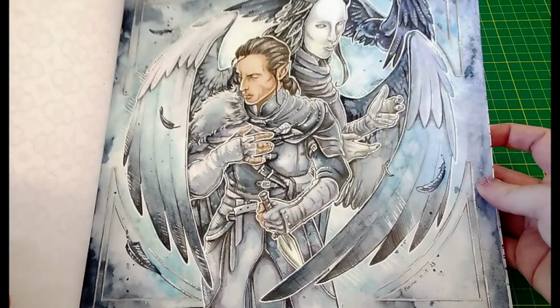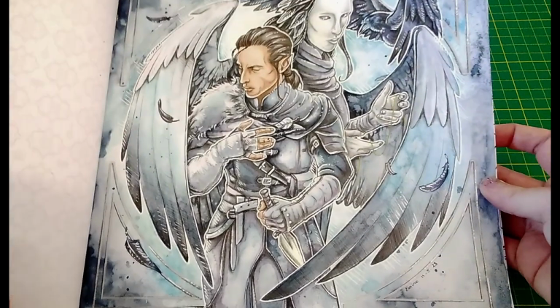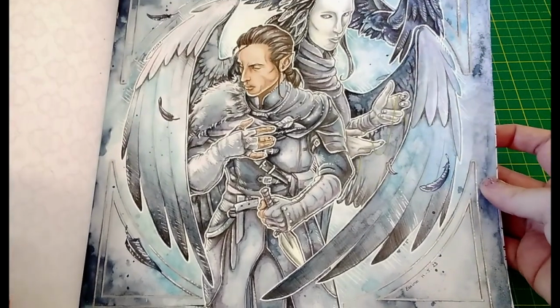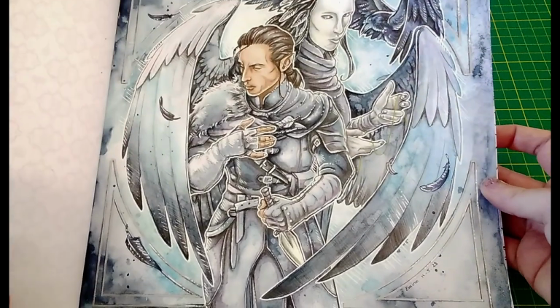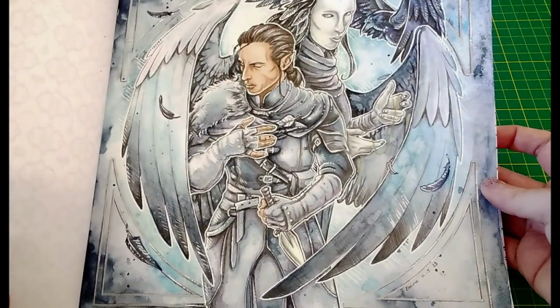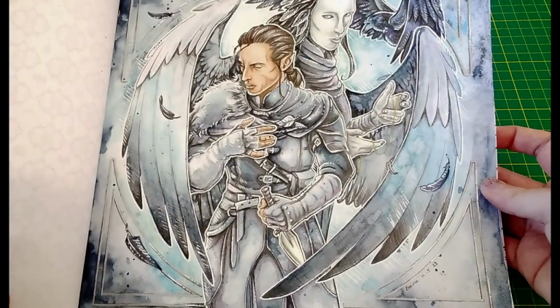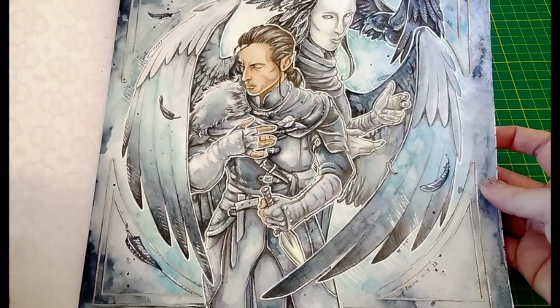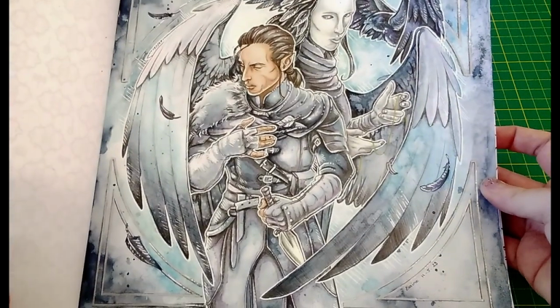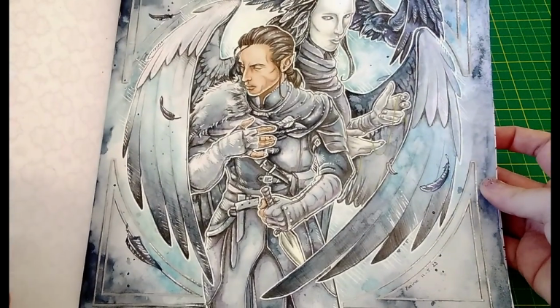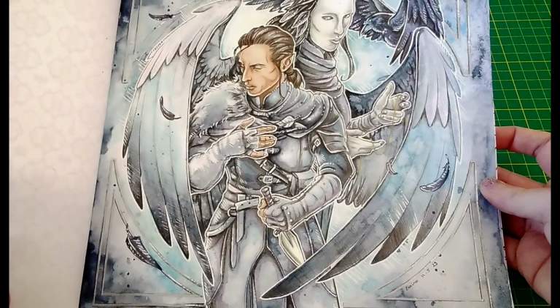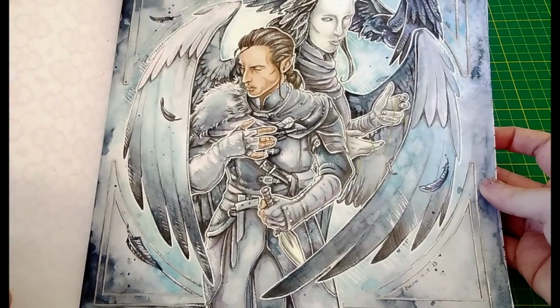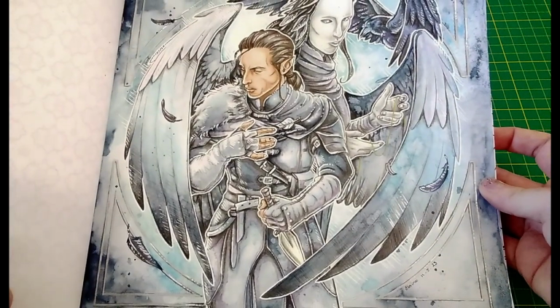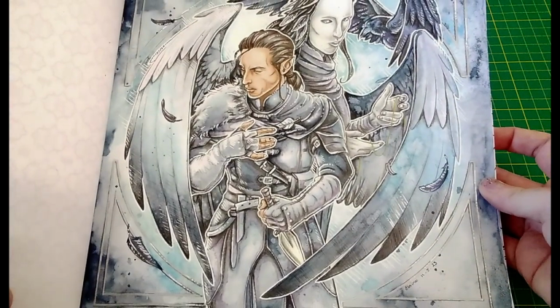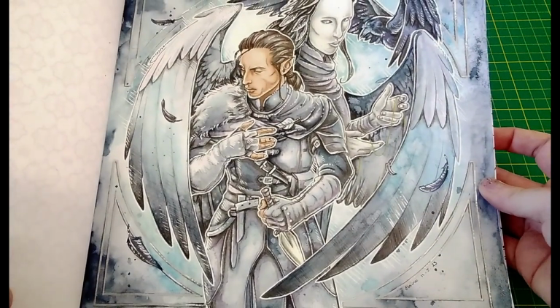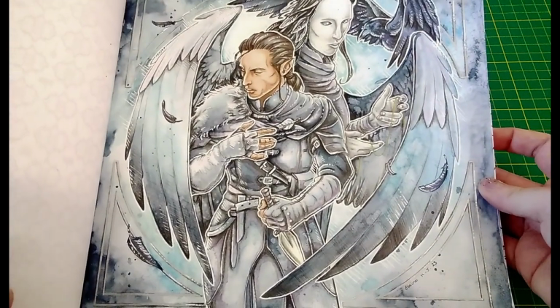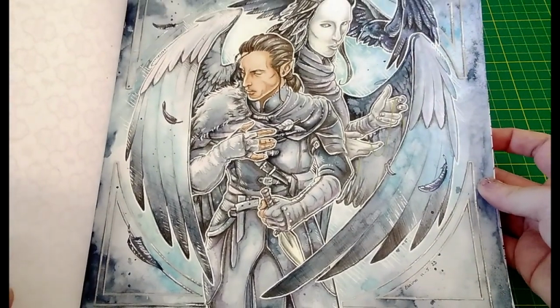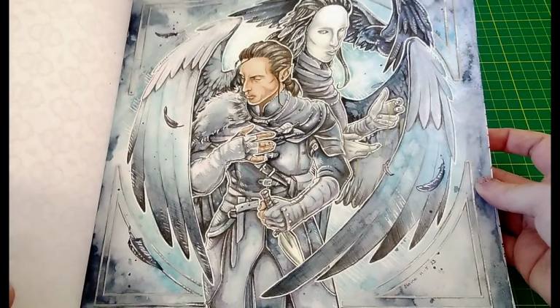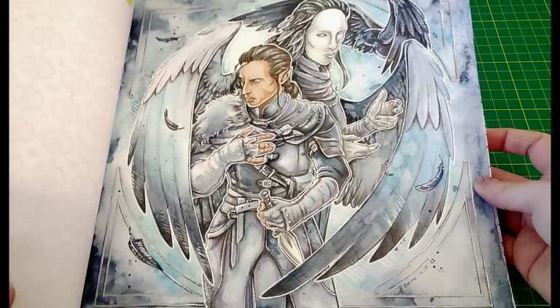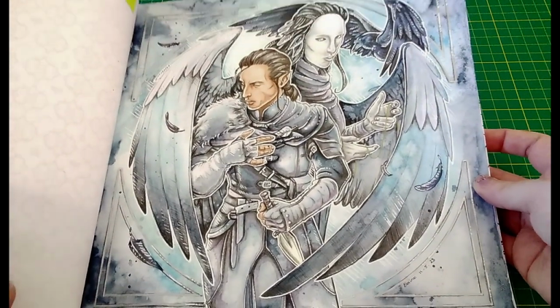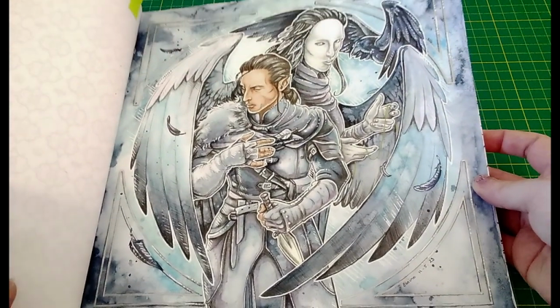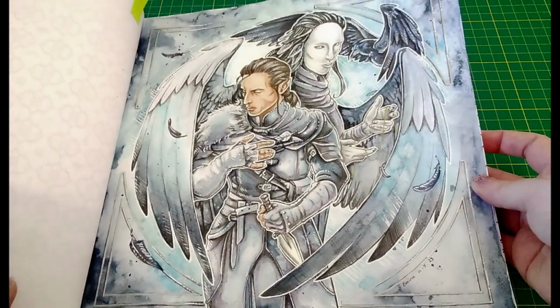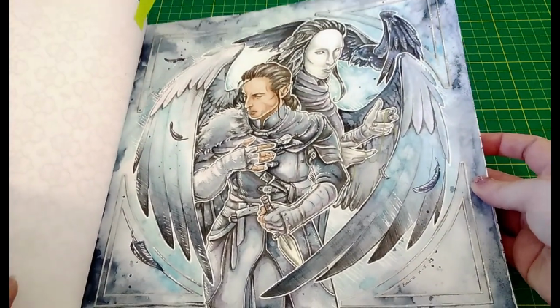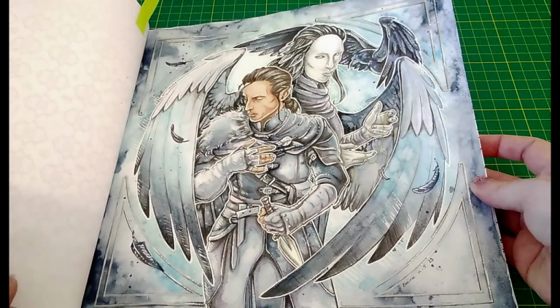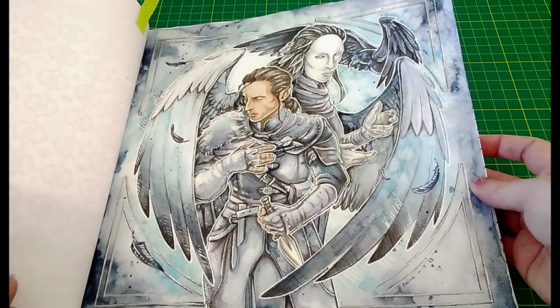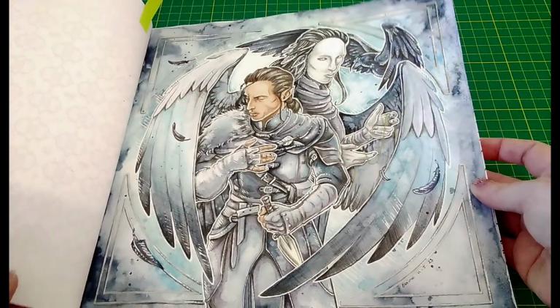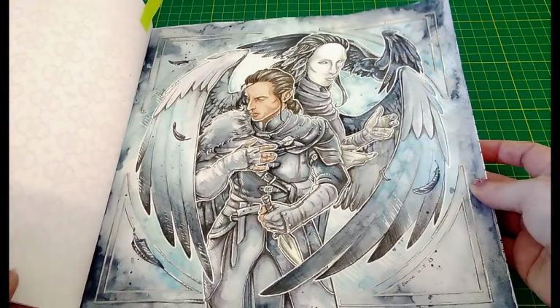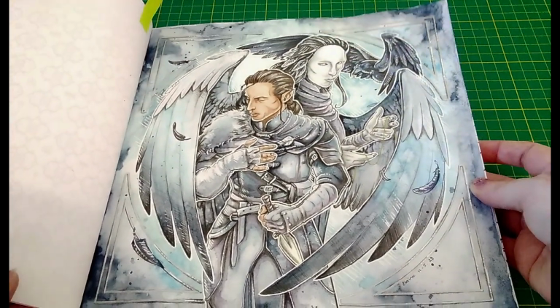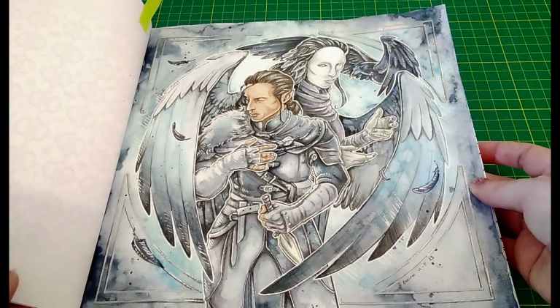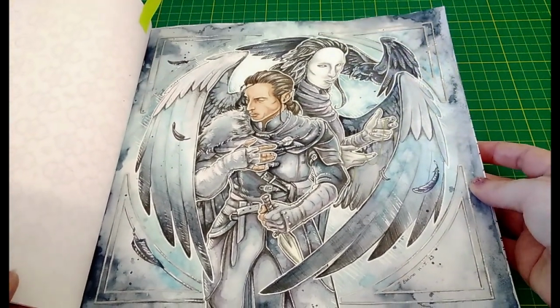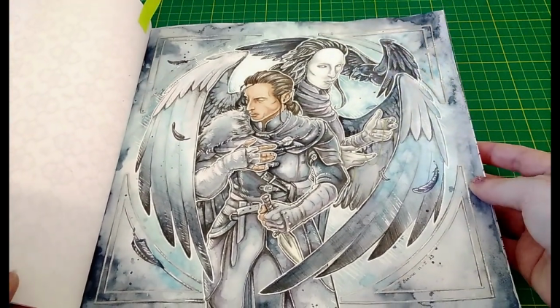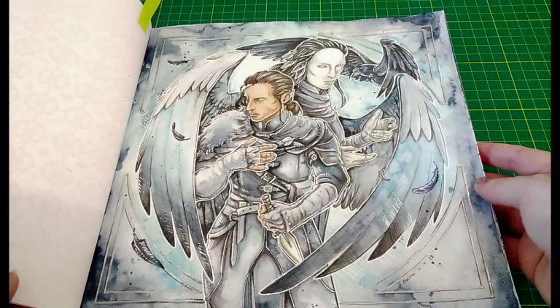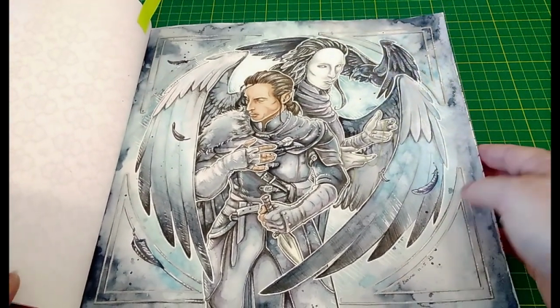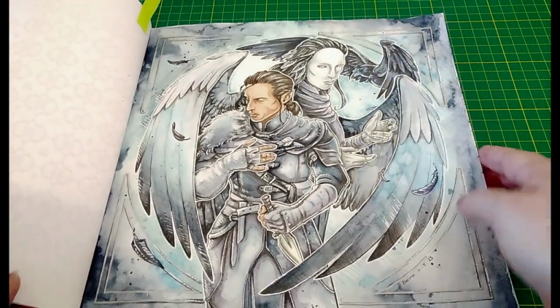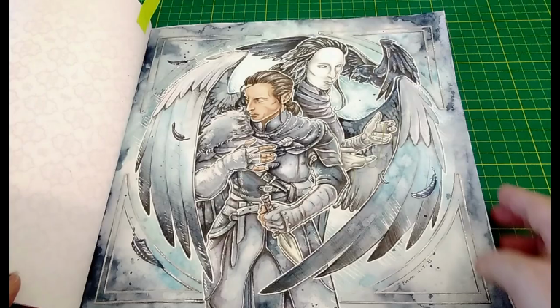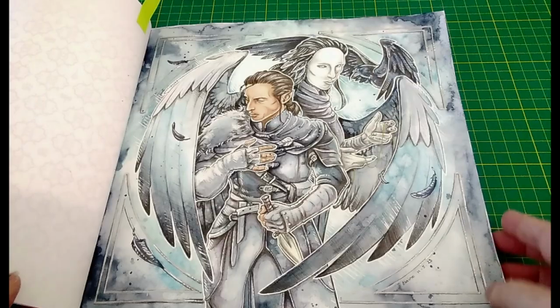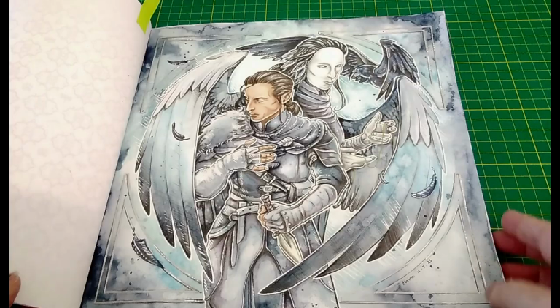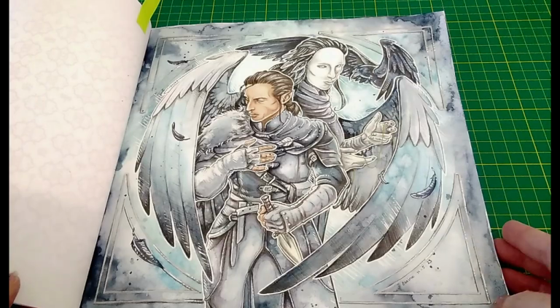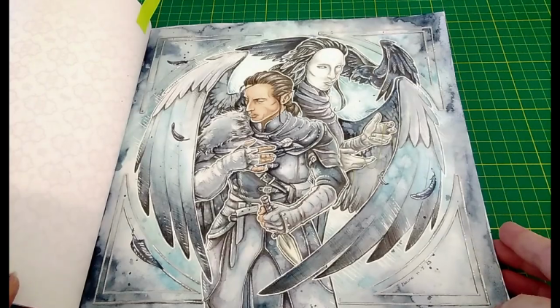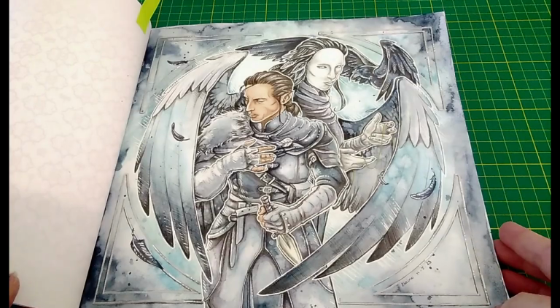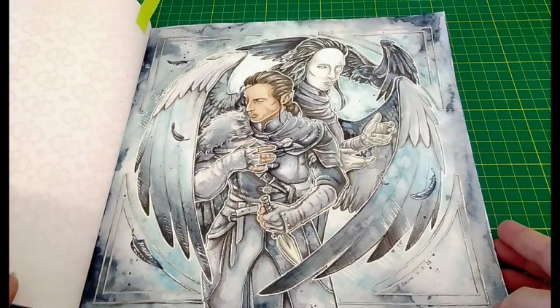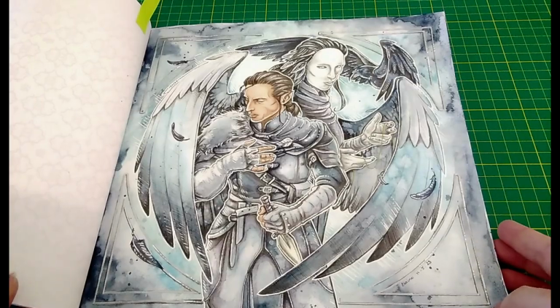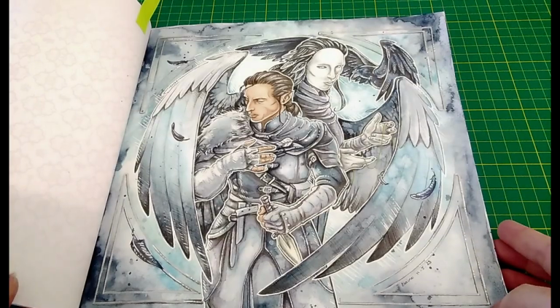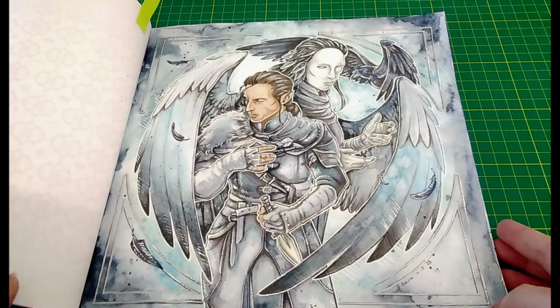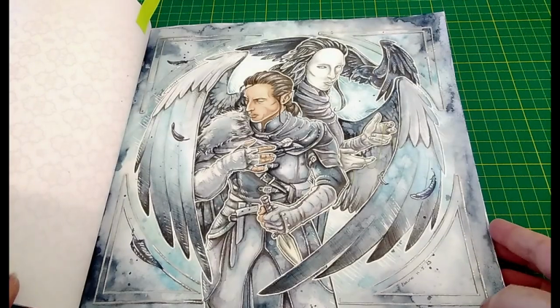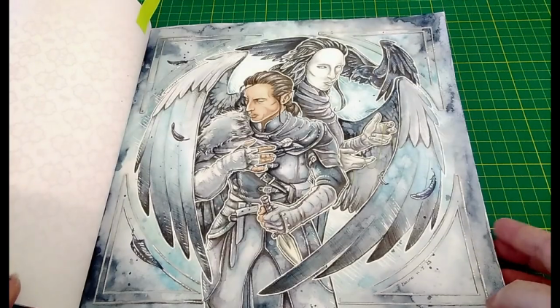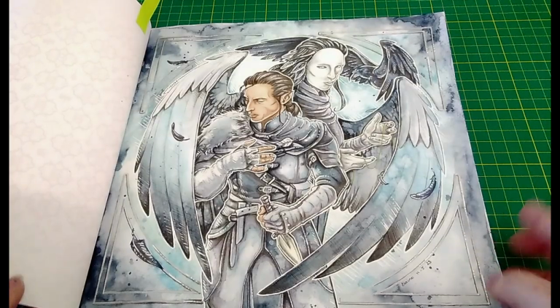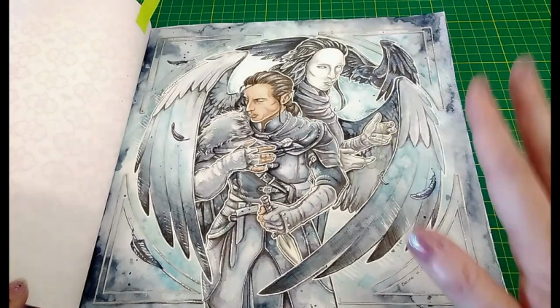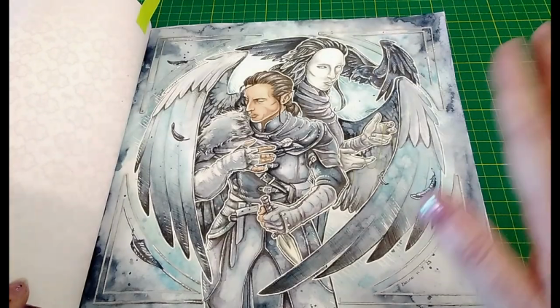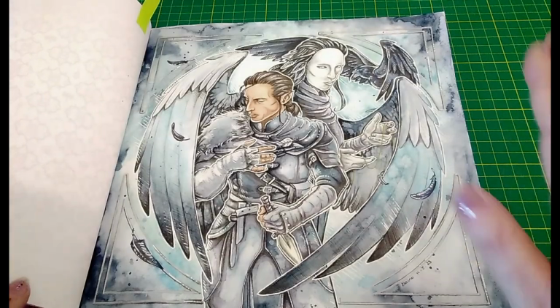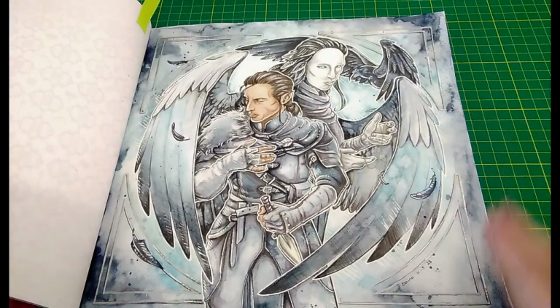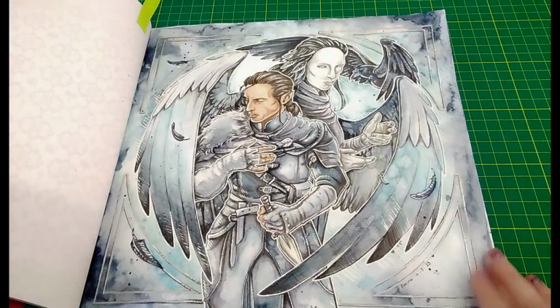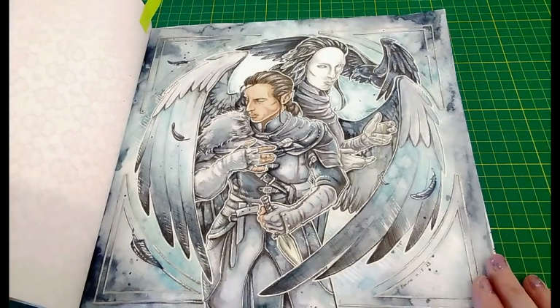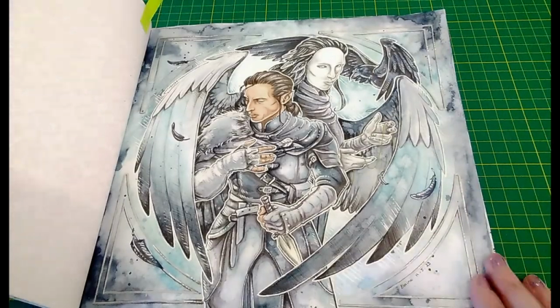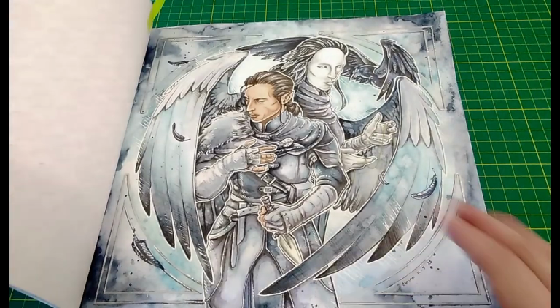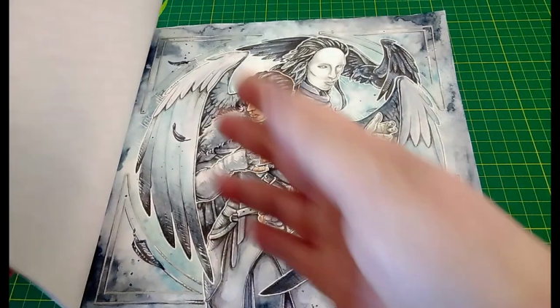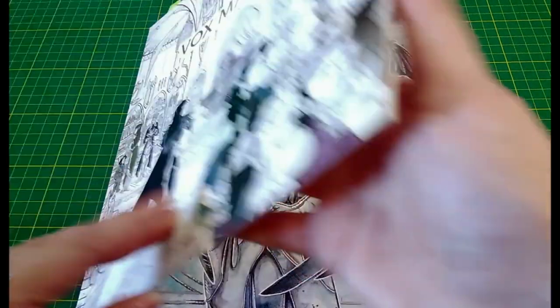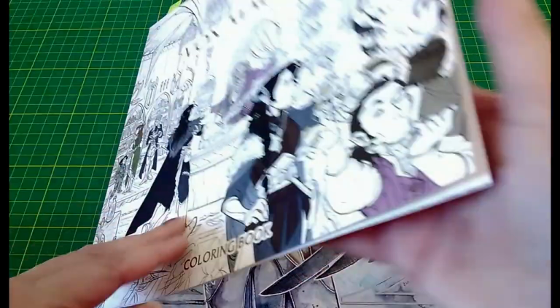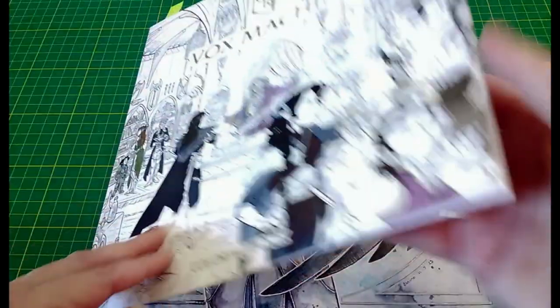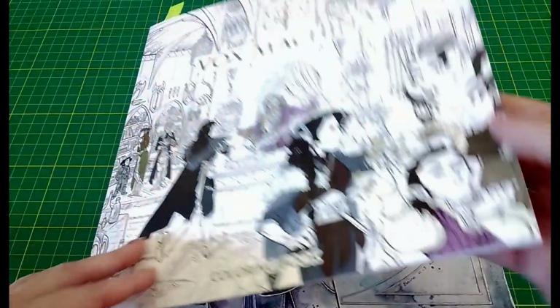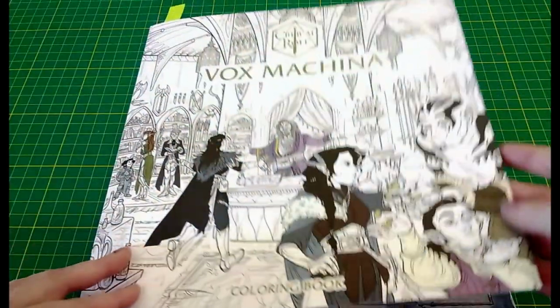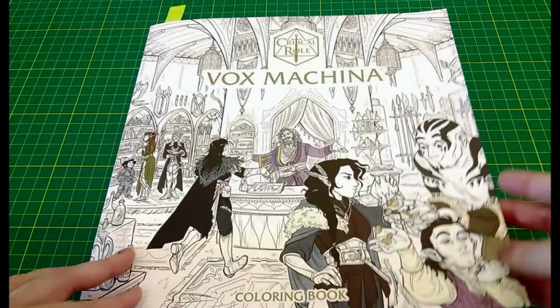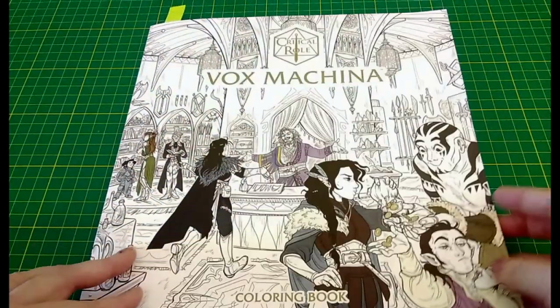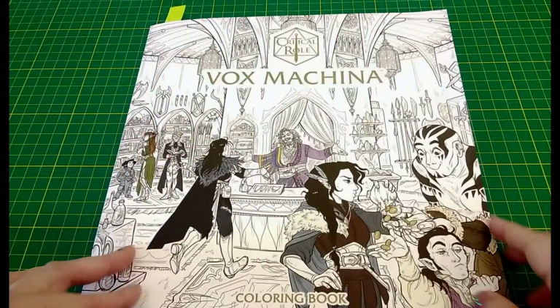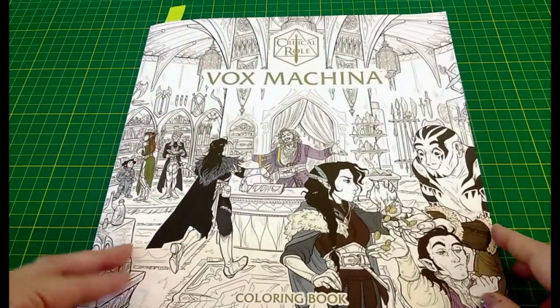Pretty much the entire thing was recorded, aside from one little bit where my tablet froze. That's the one from the Vox Machina colouring book.